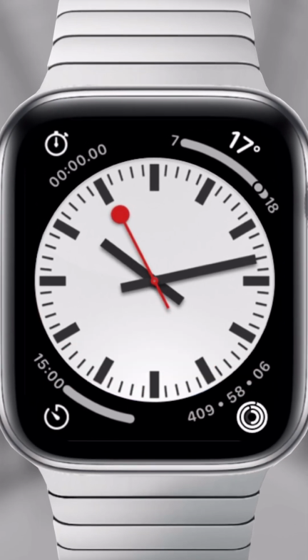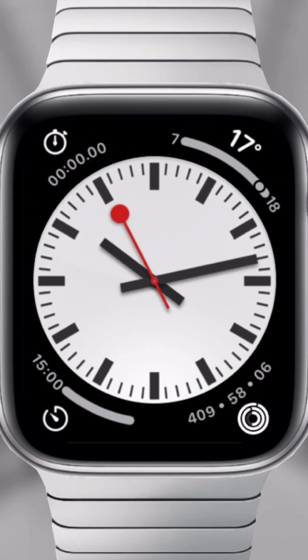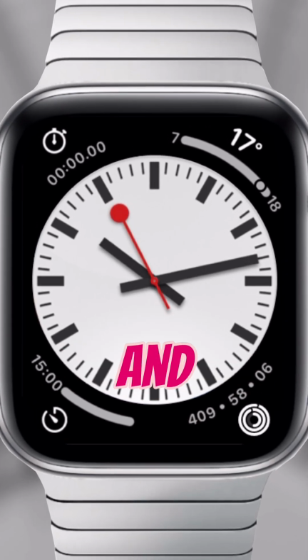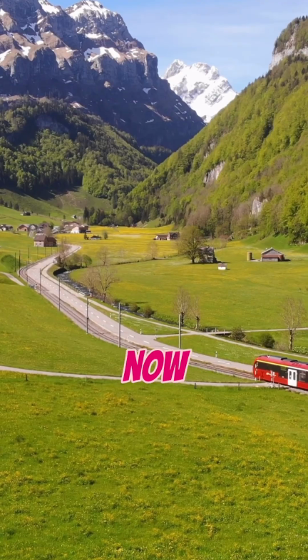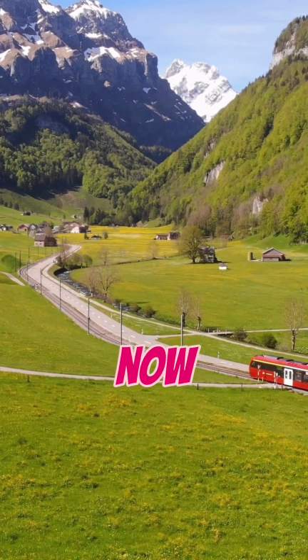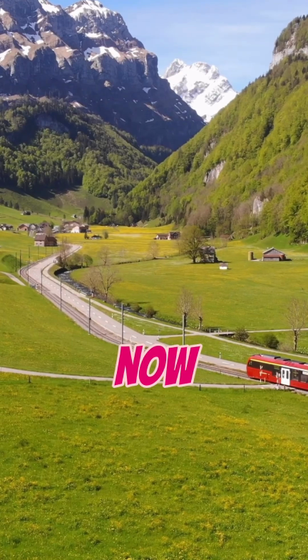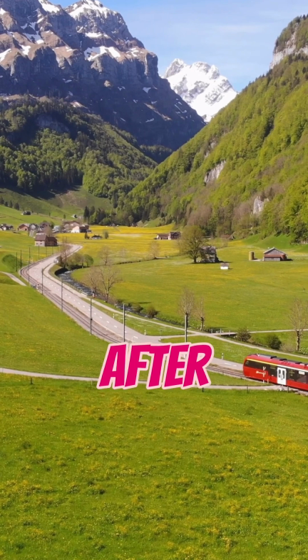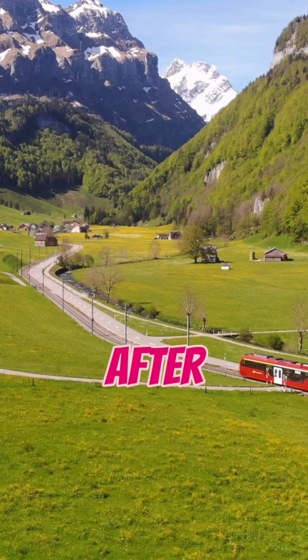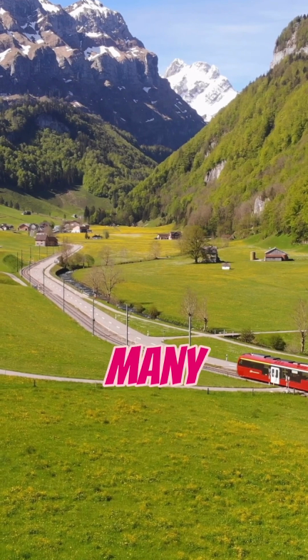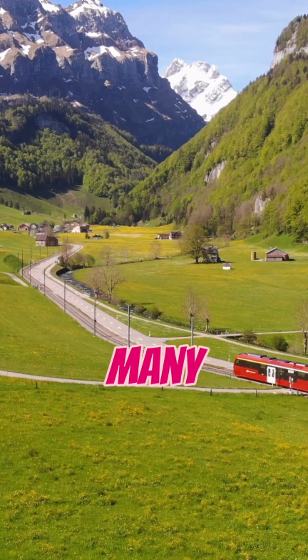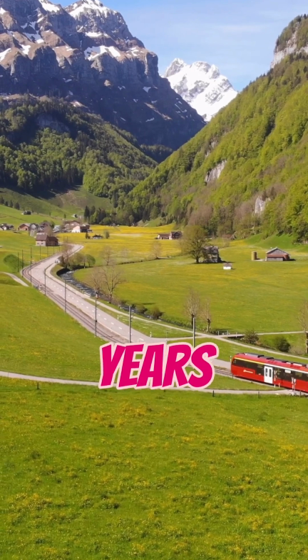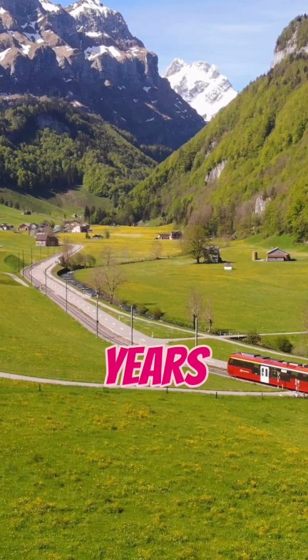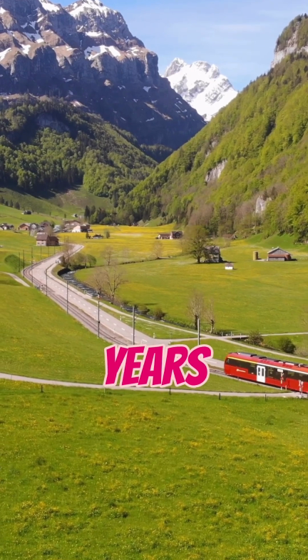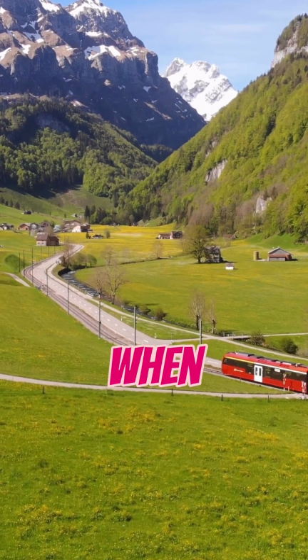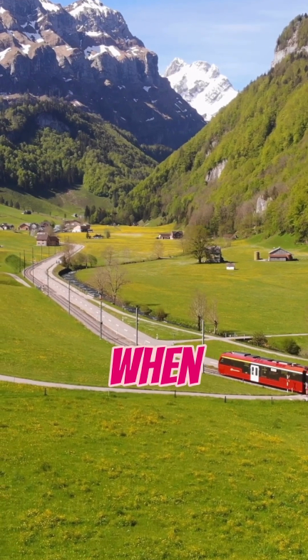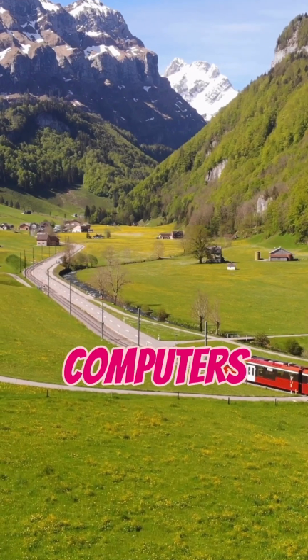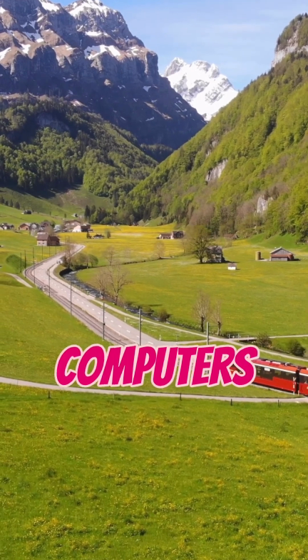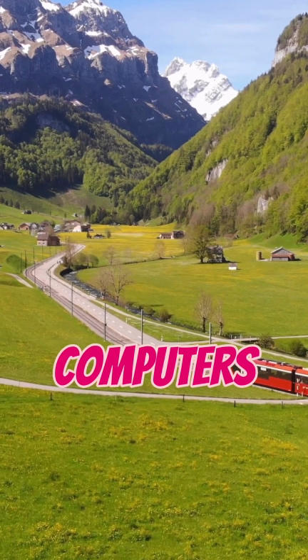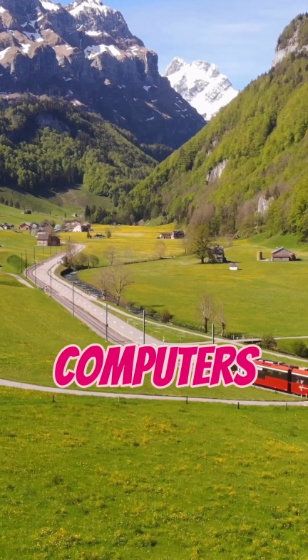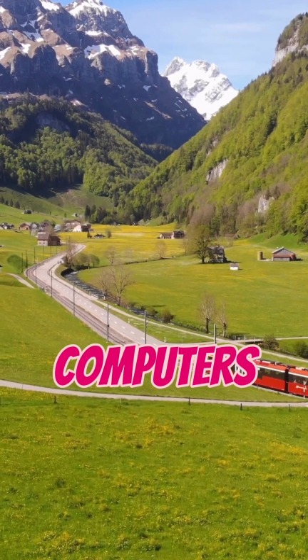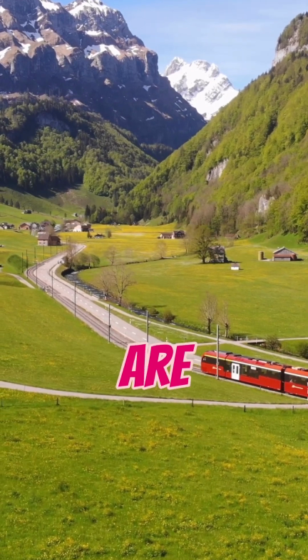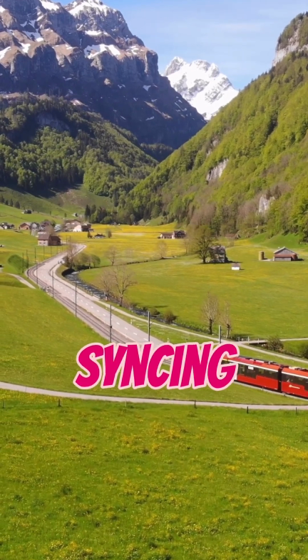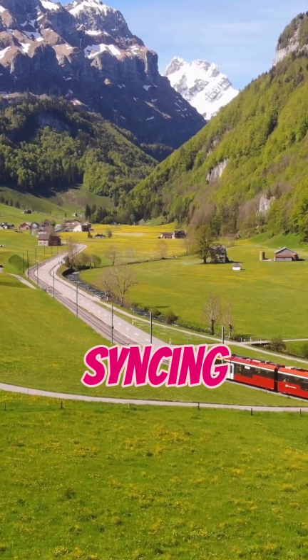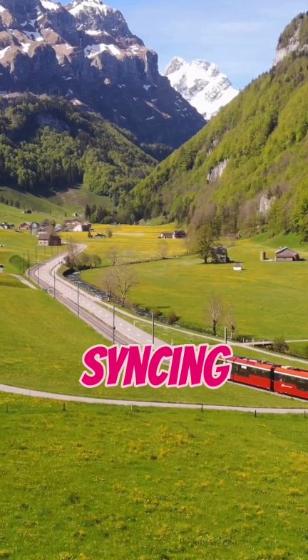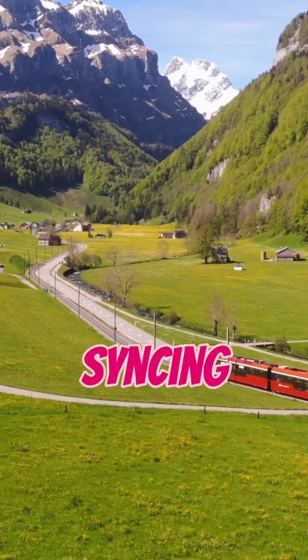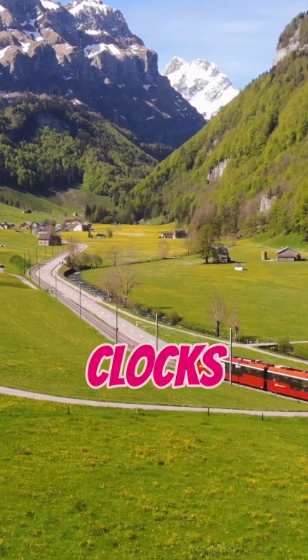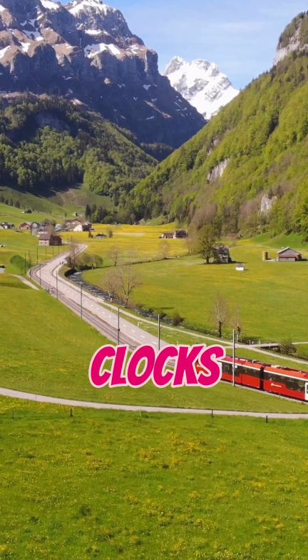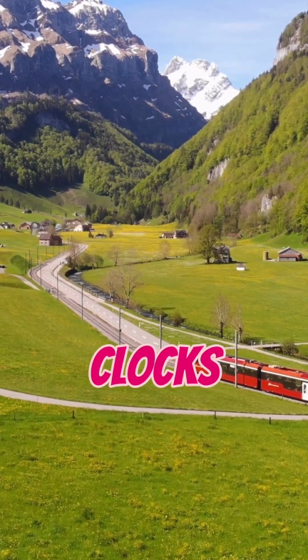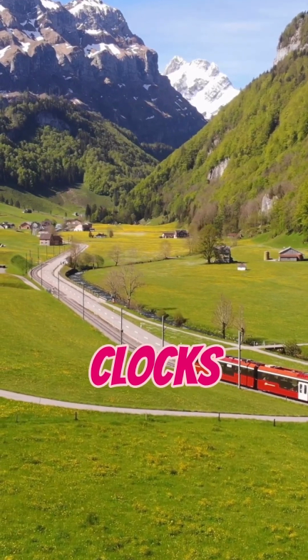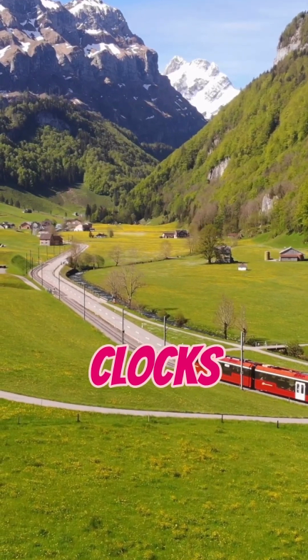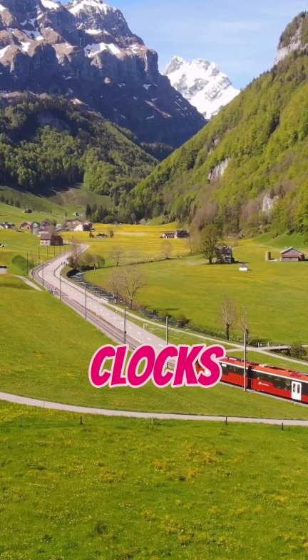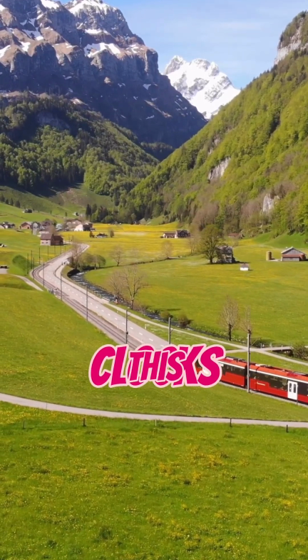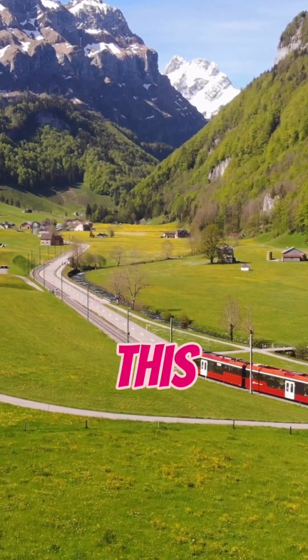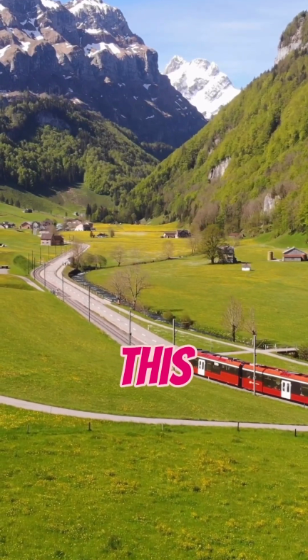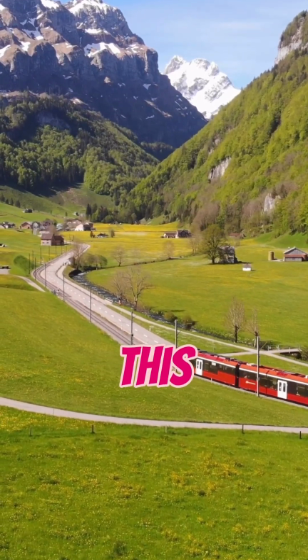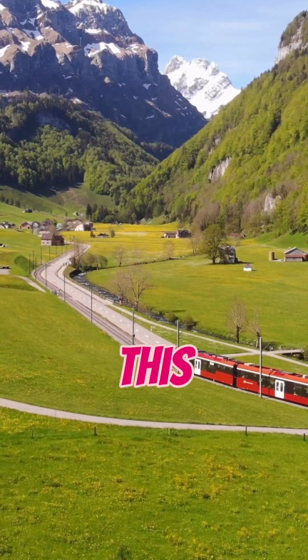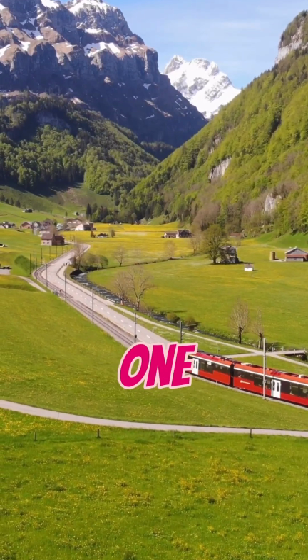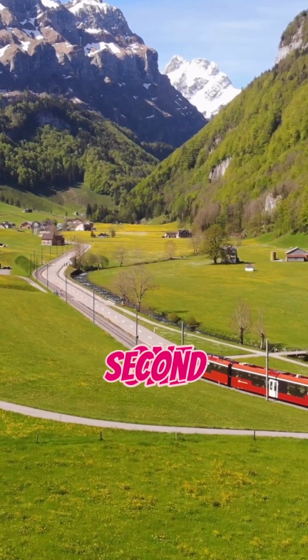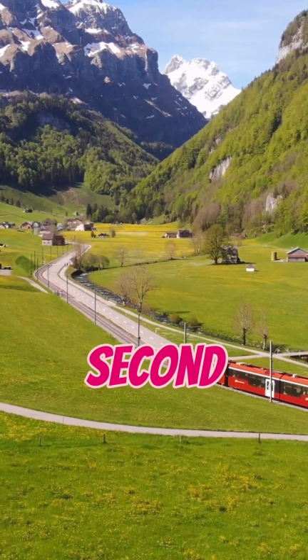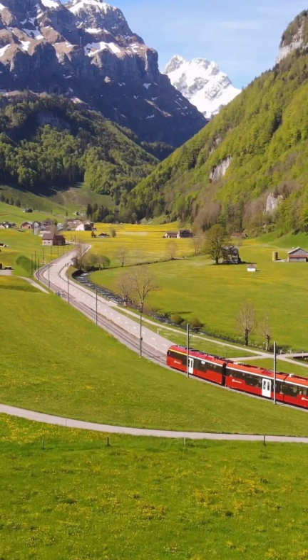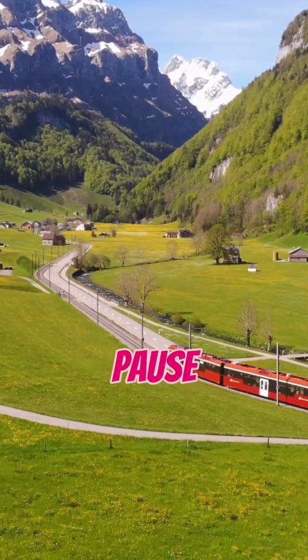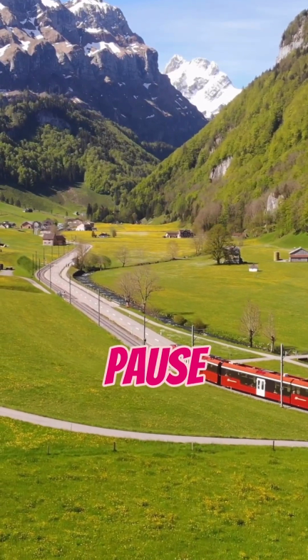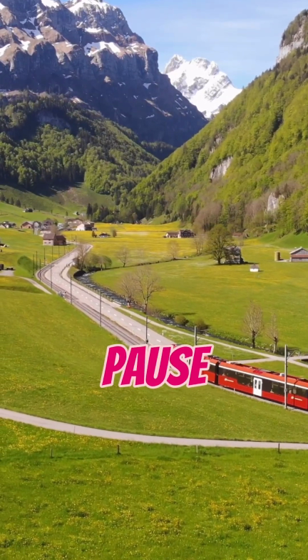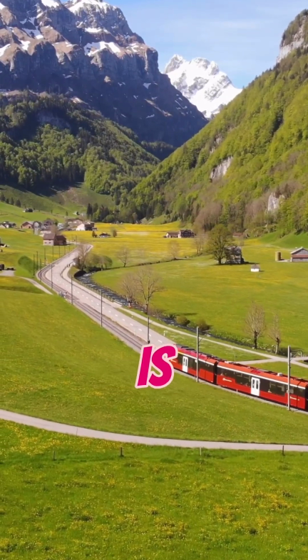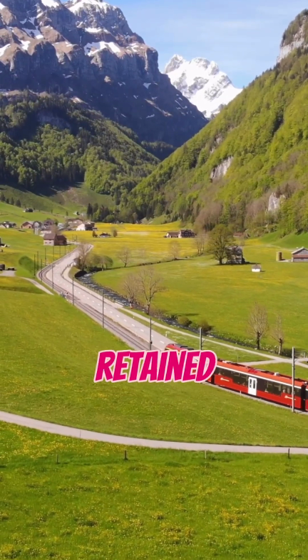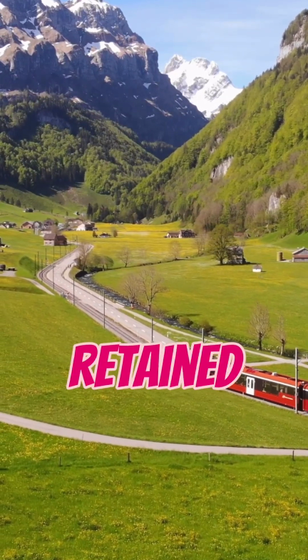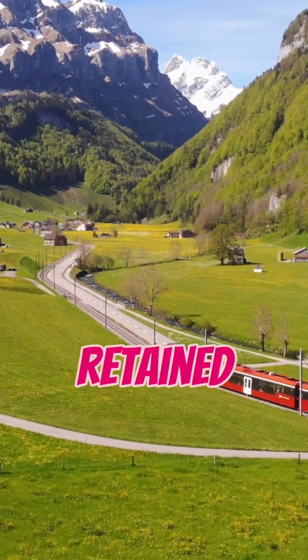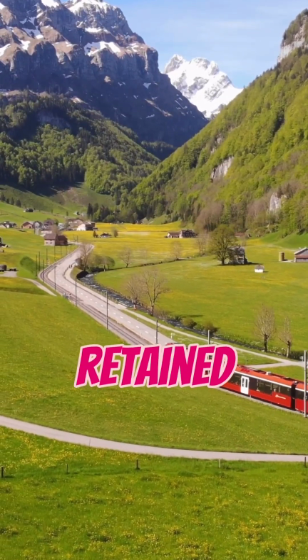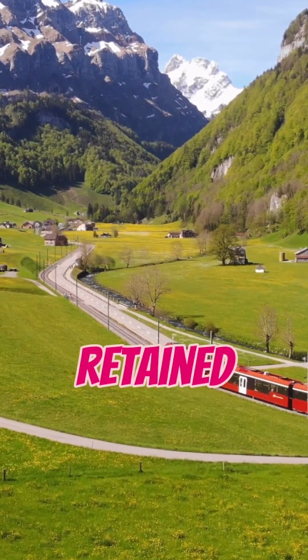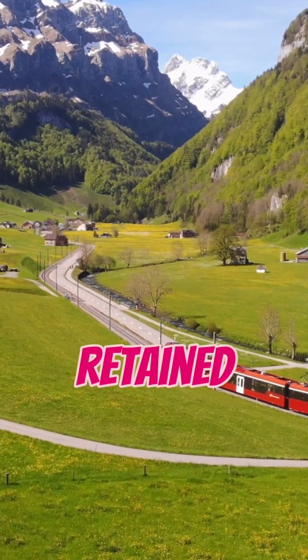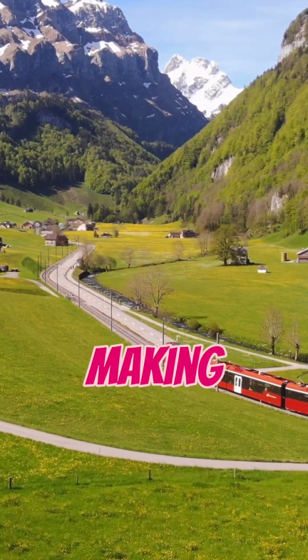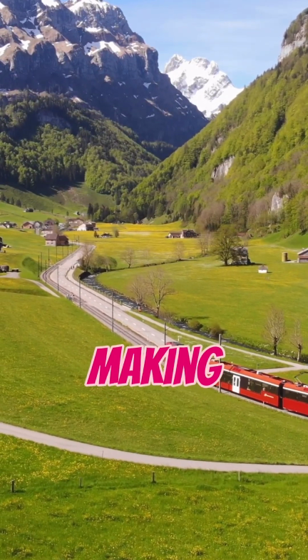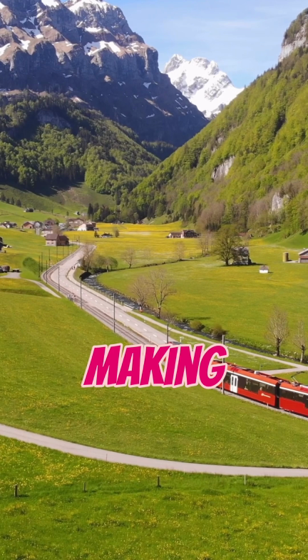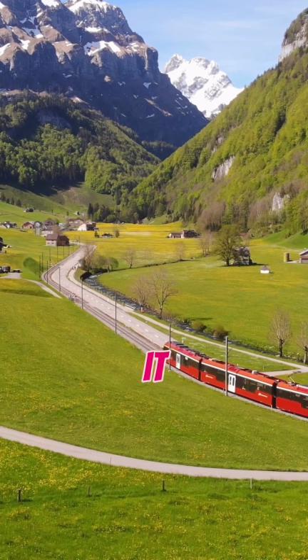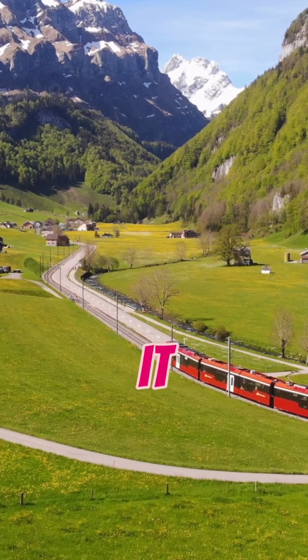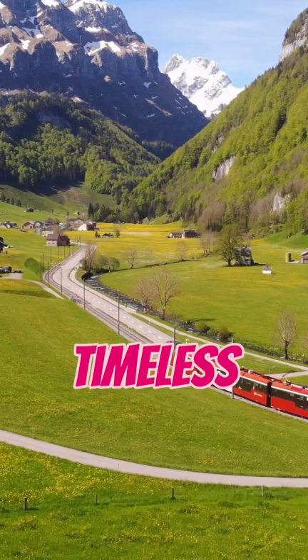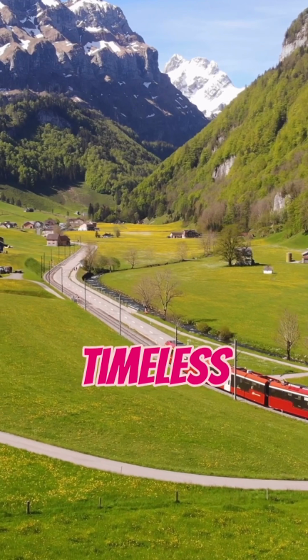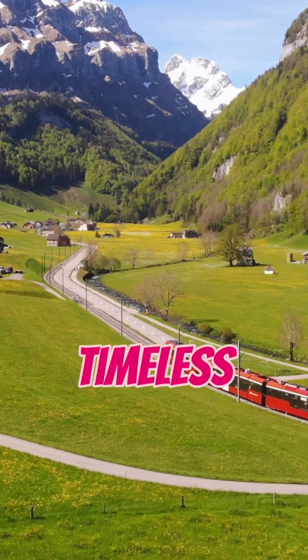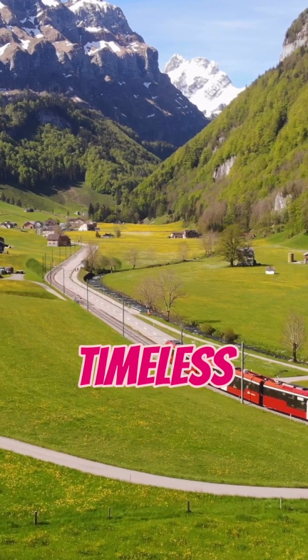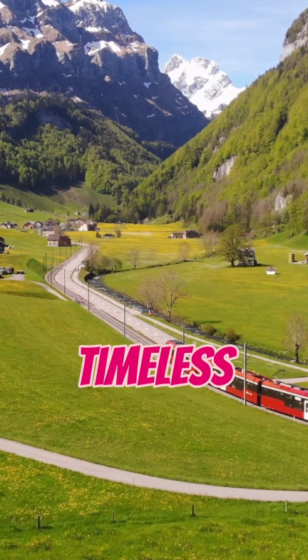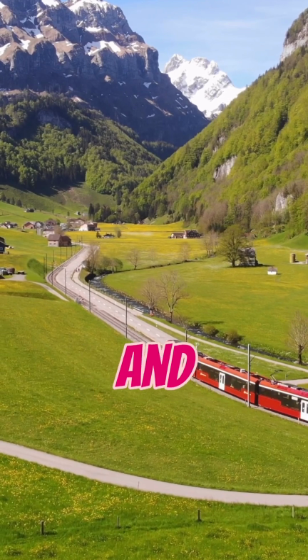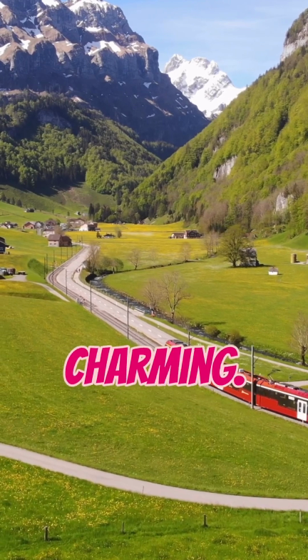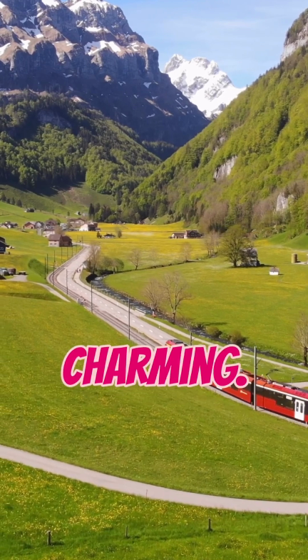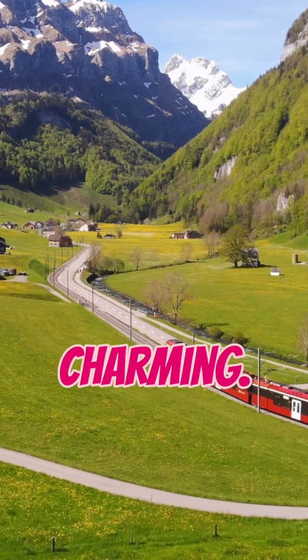And now, after many years, when computers are syncing clocks, this one-second pause is retained, making it timeless and charming.